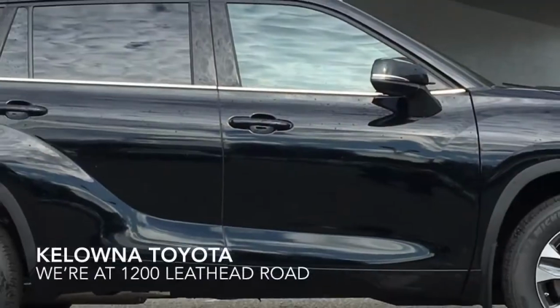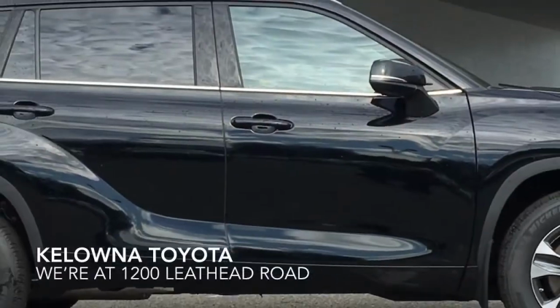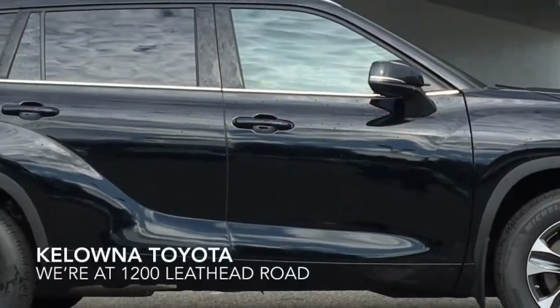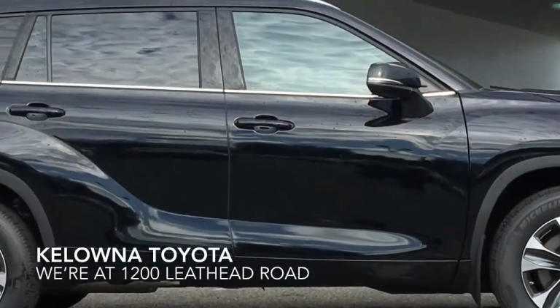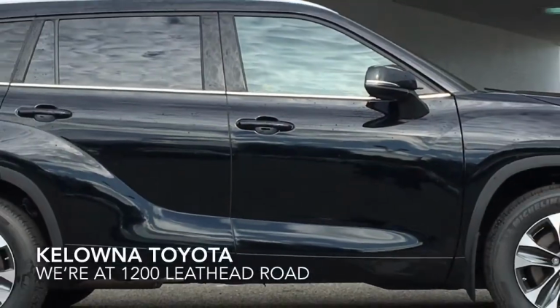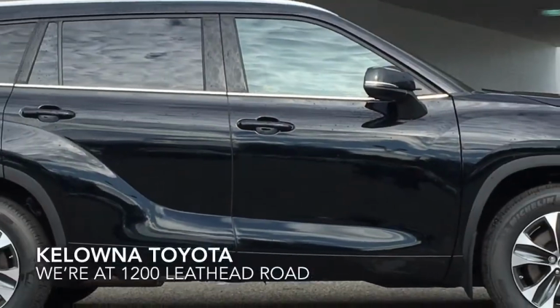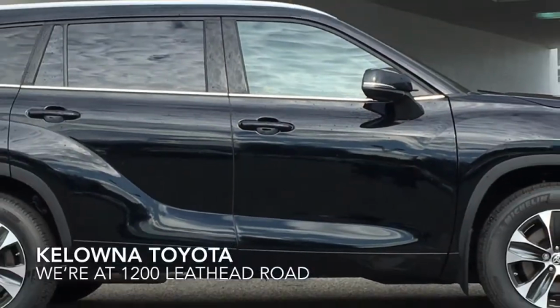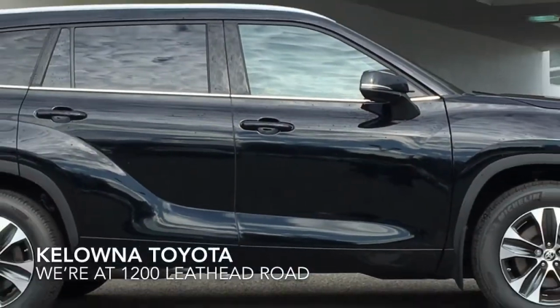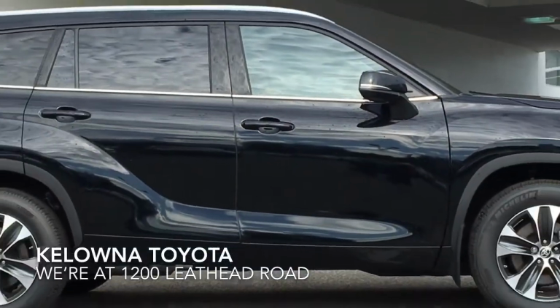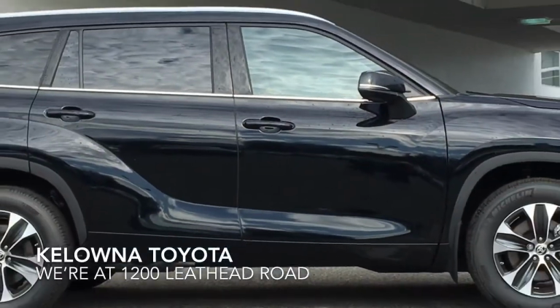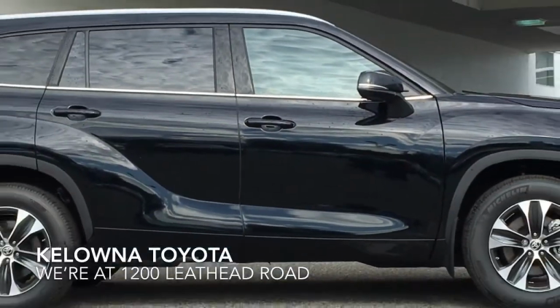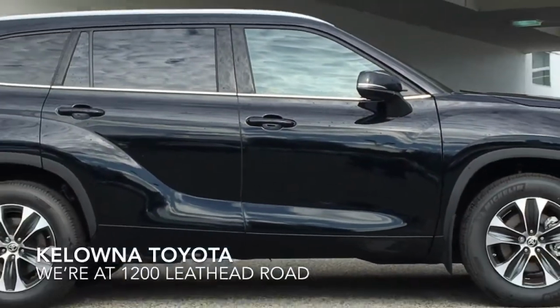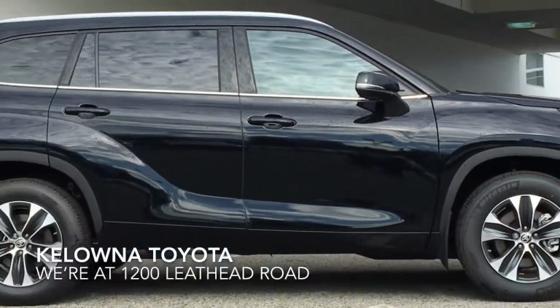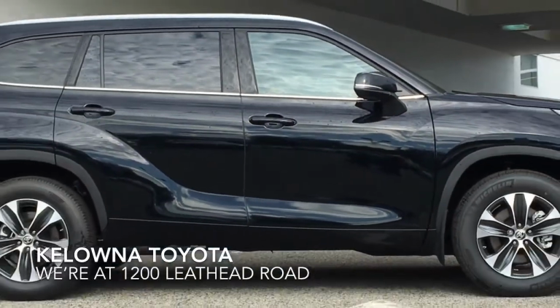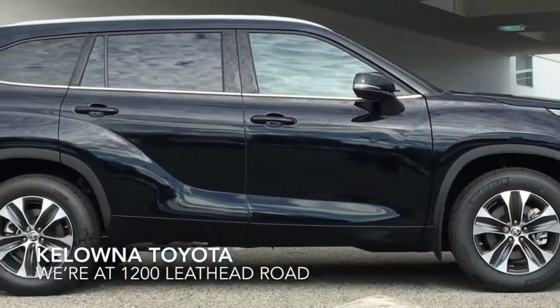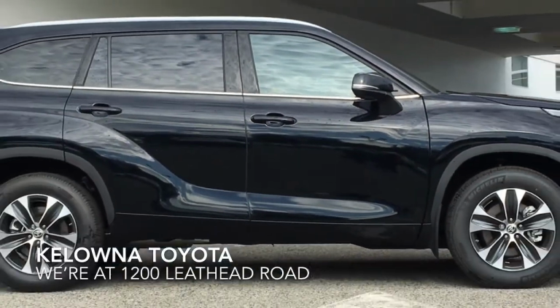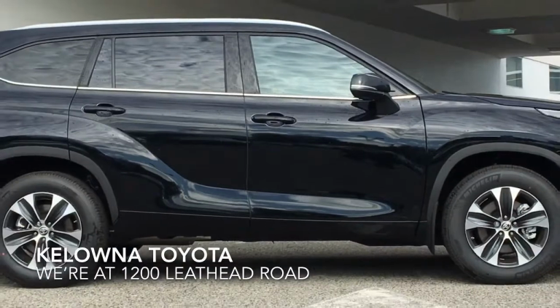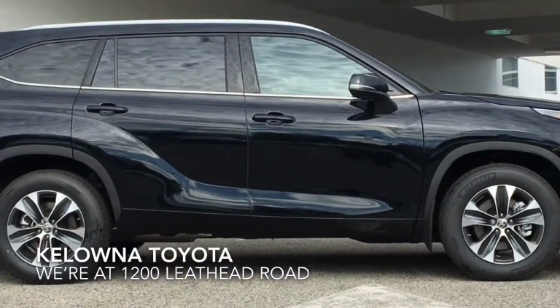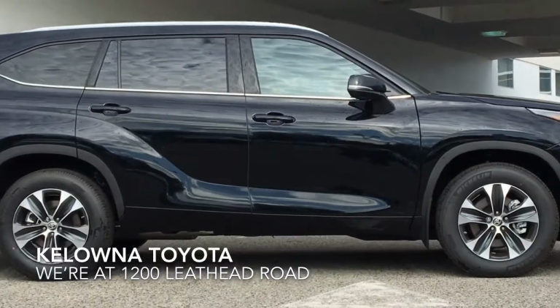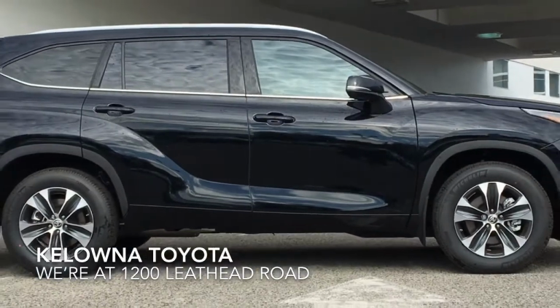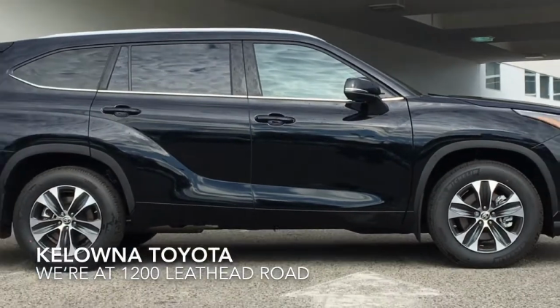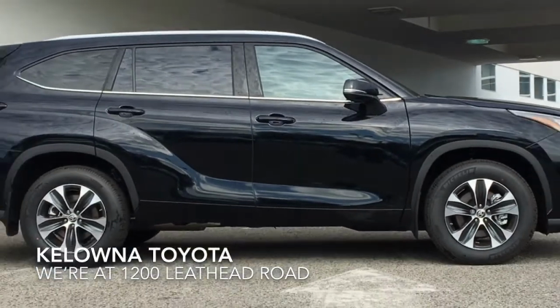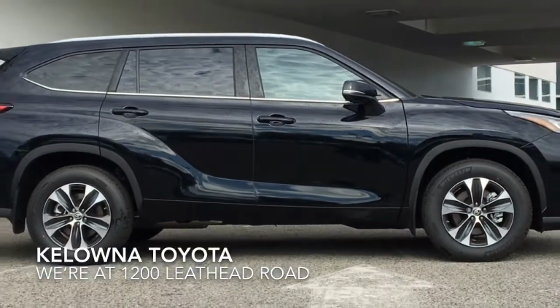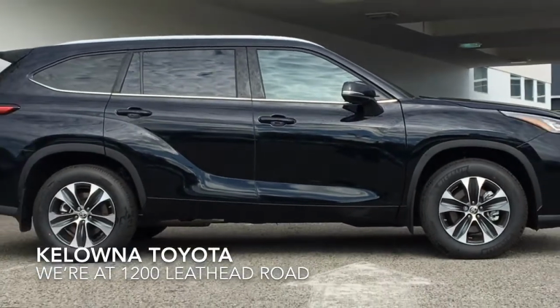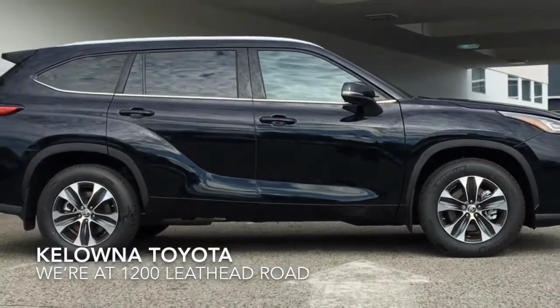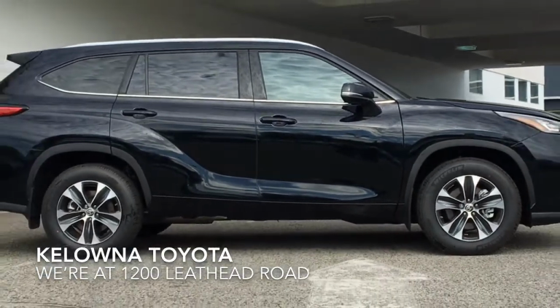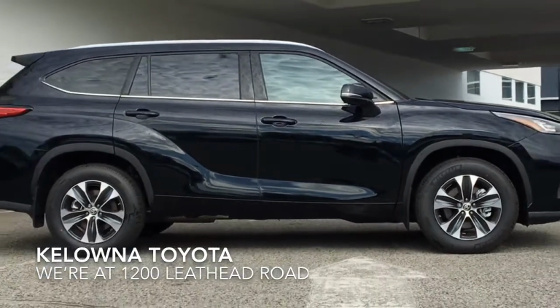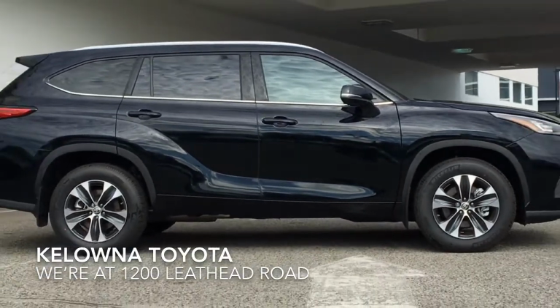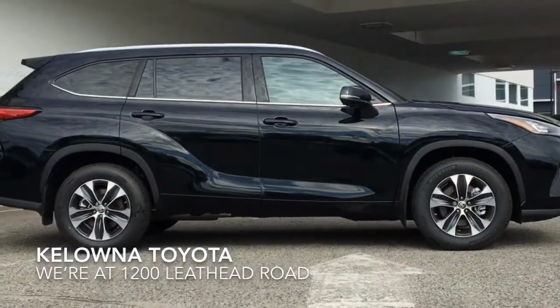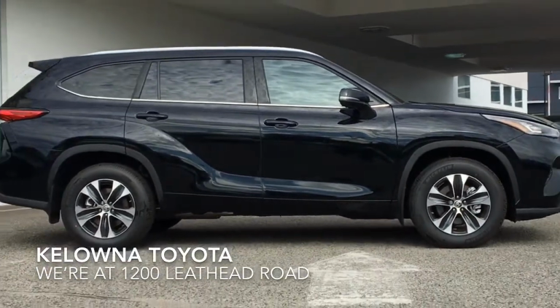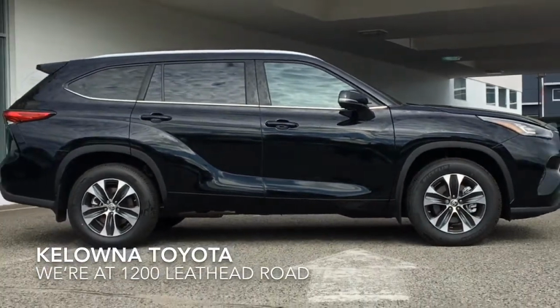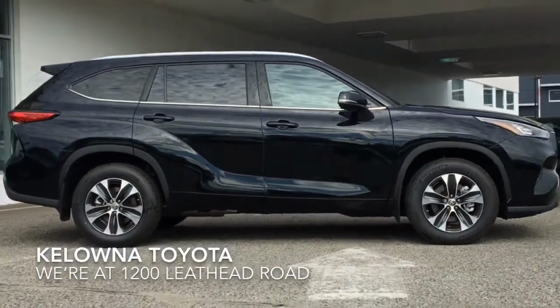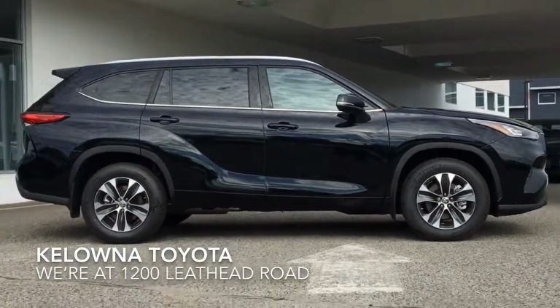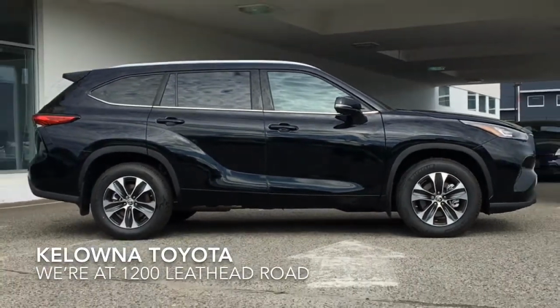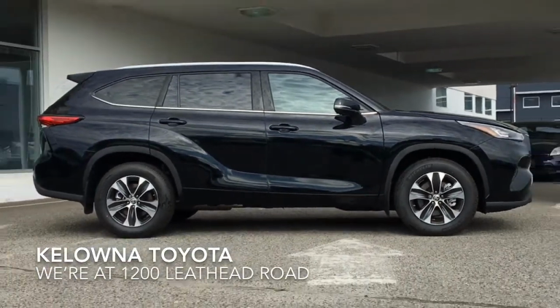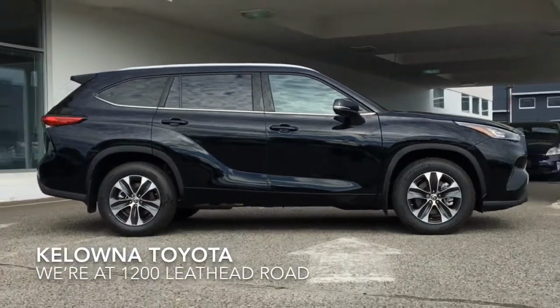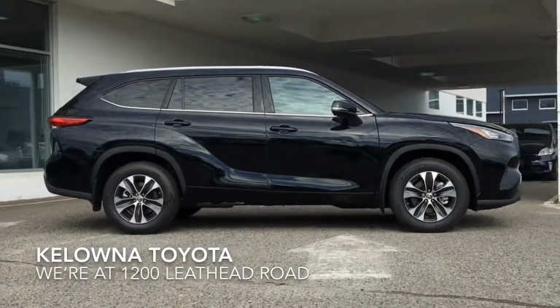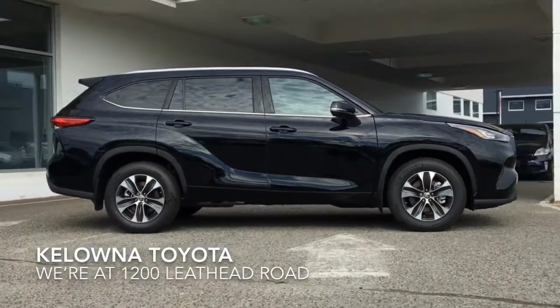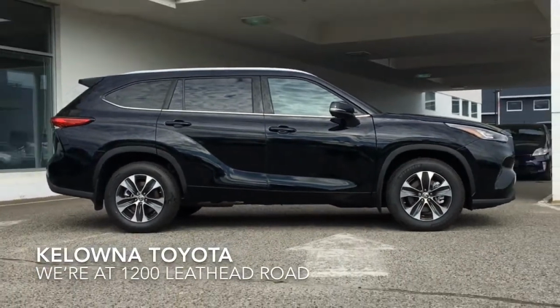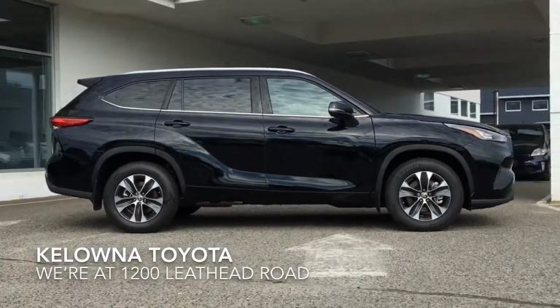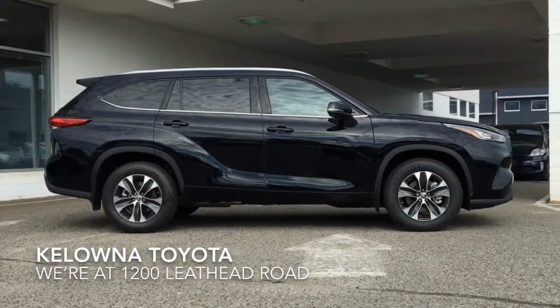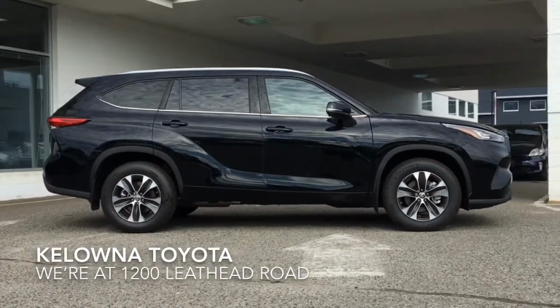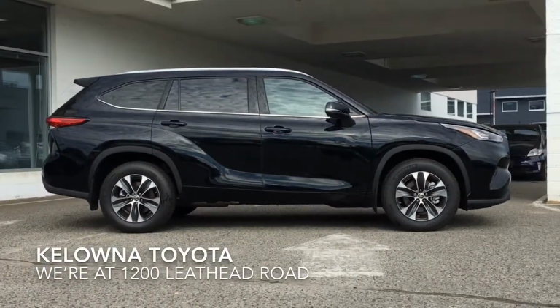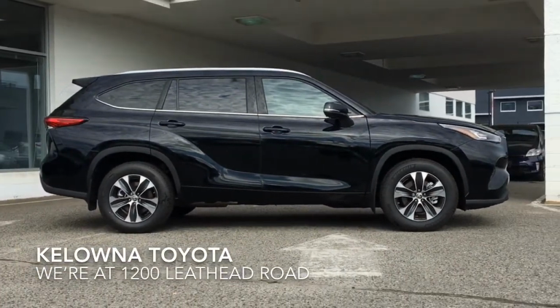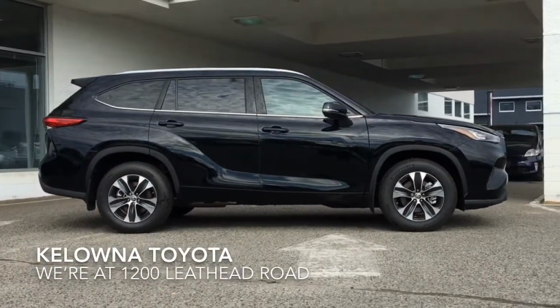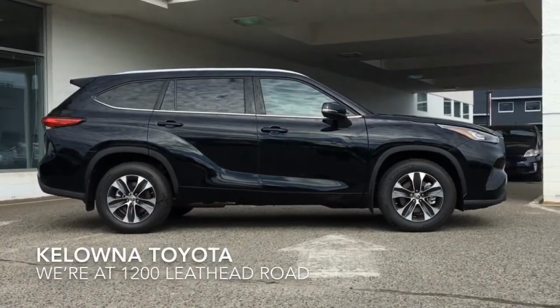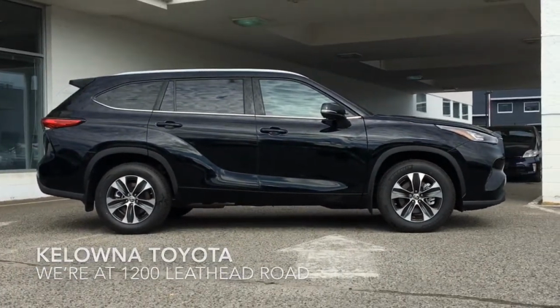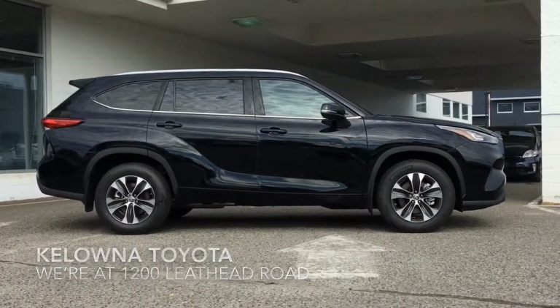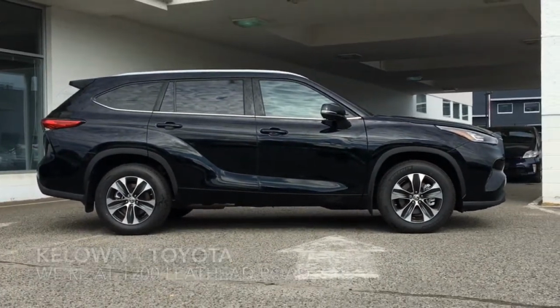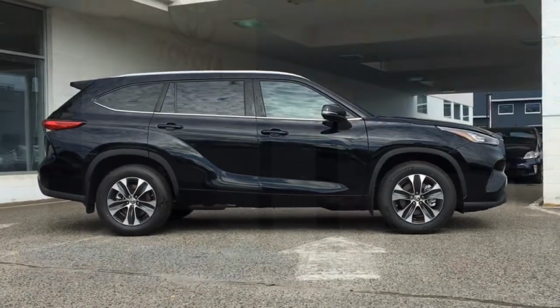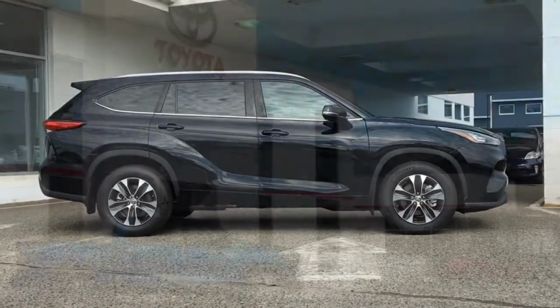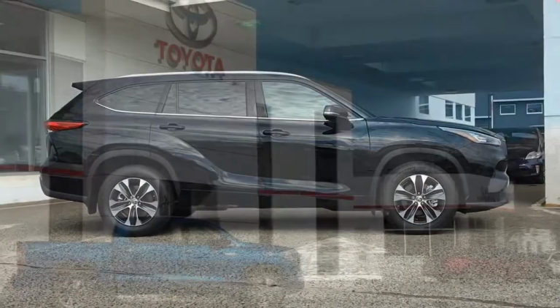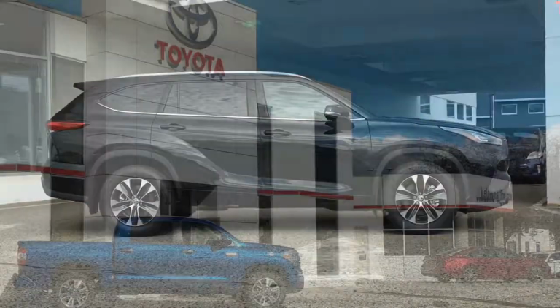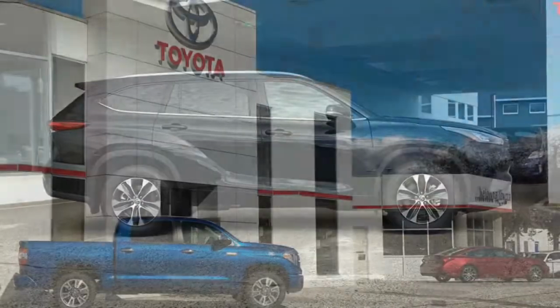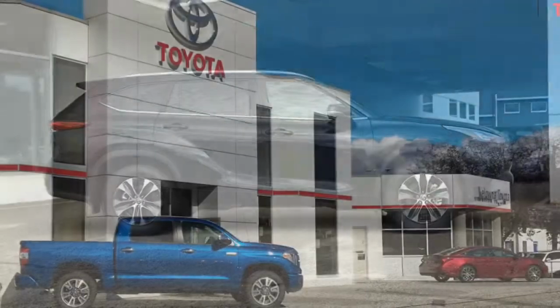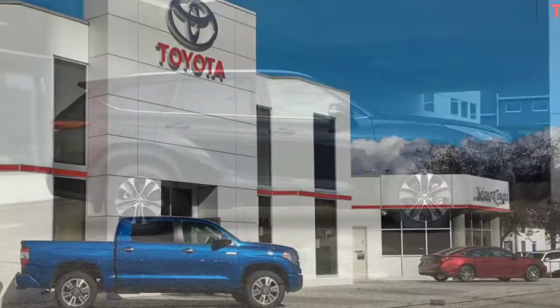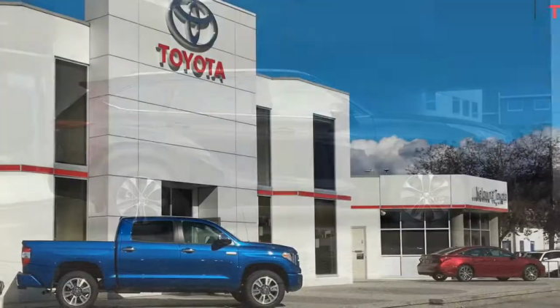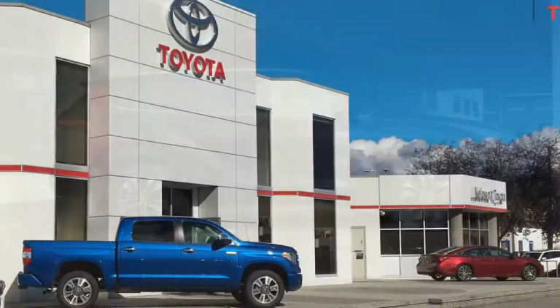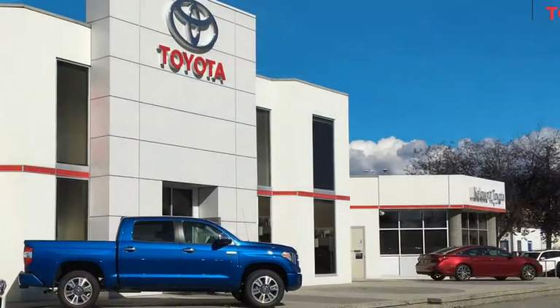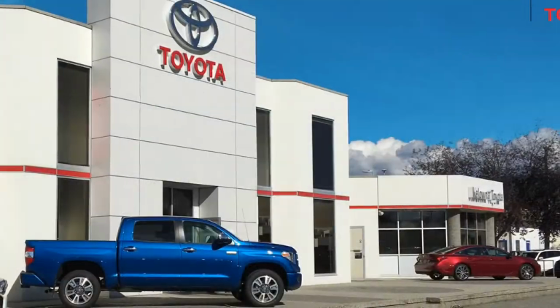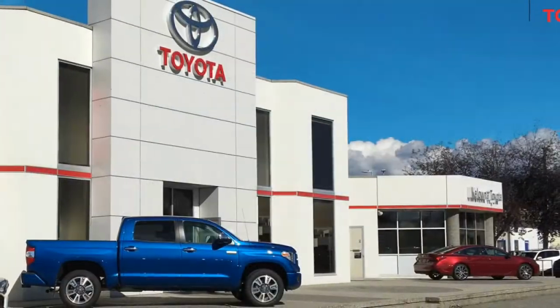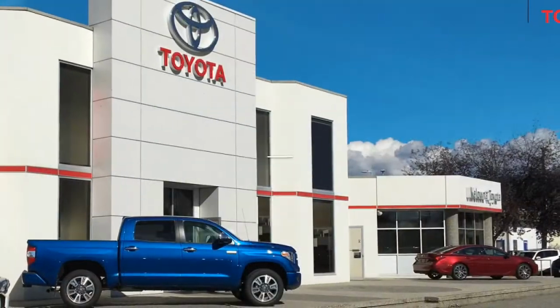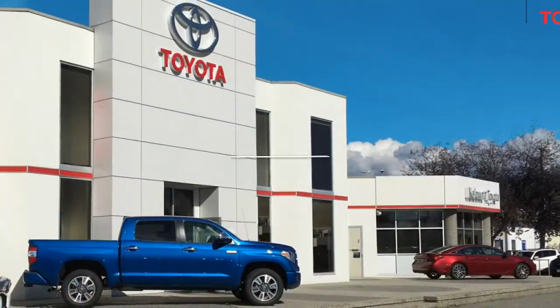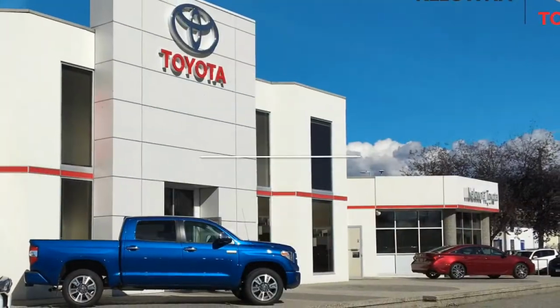Stop by today and test drive this impressive Midnight Black Highlander XLE. We're located at 1200 Leath Head Road in Kelowna.